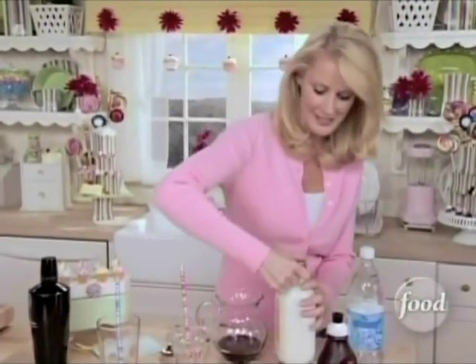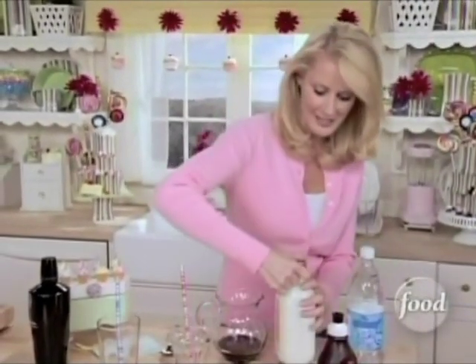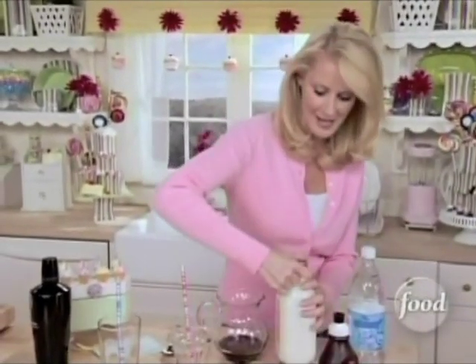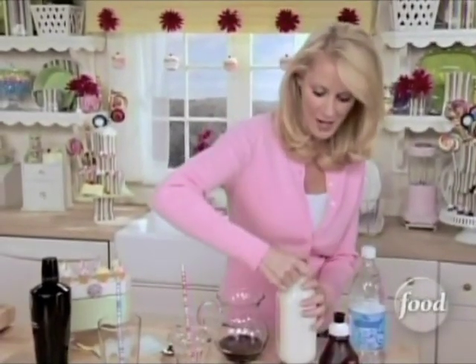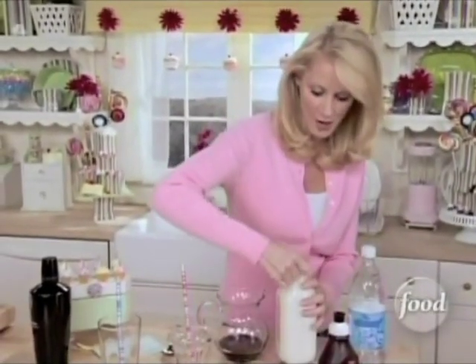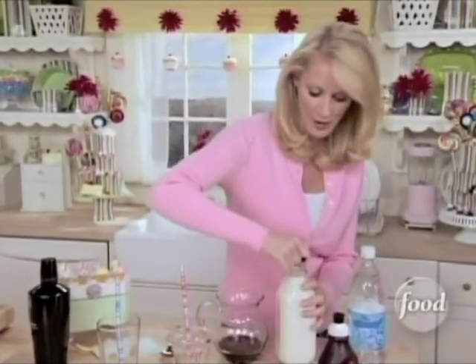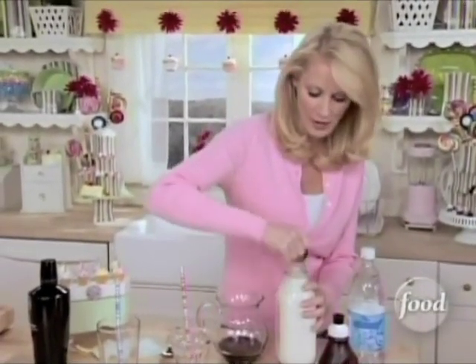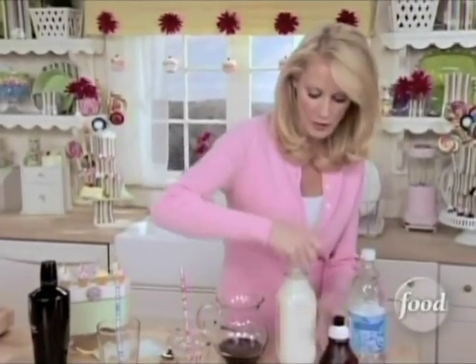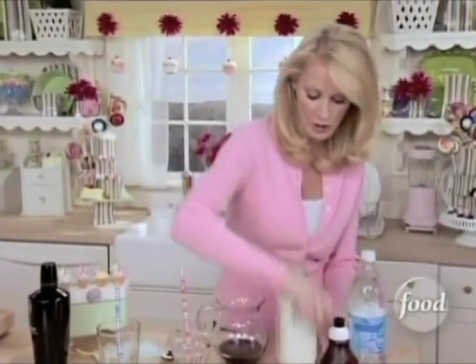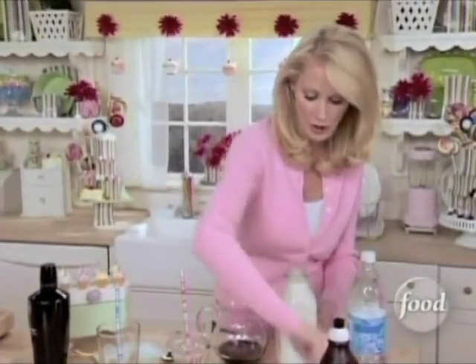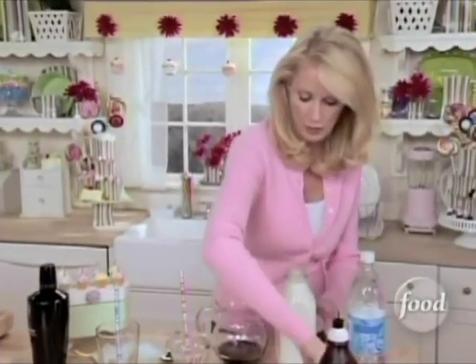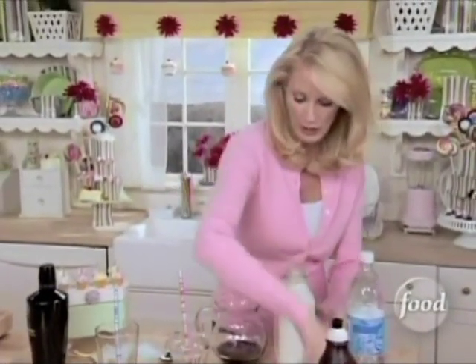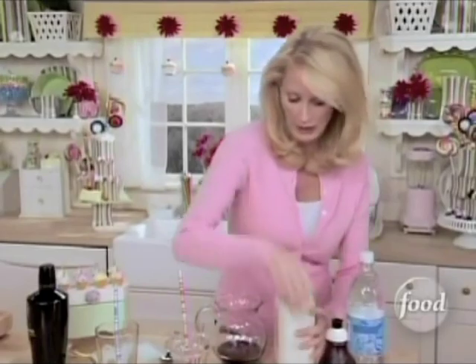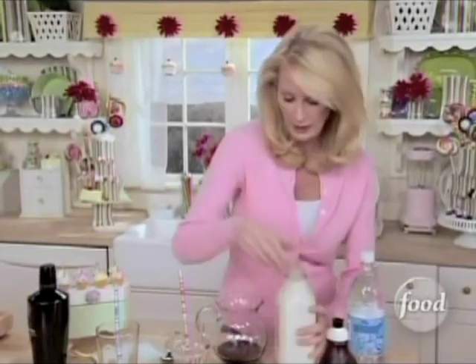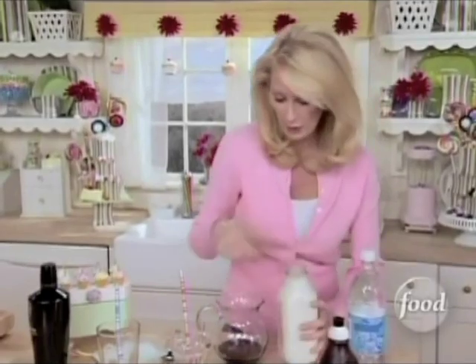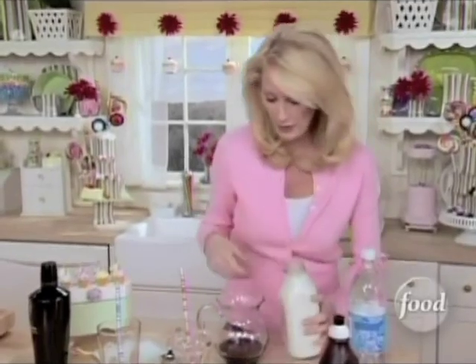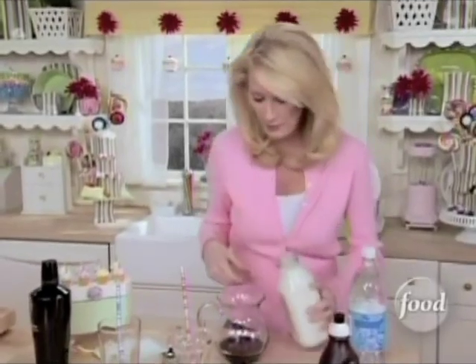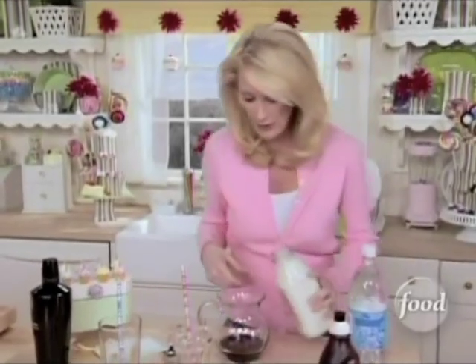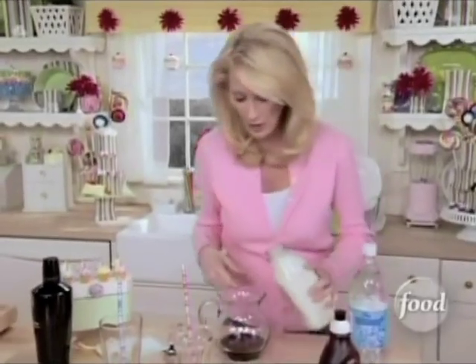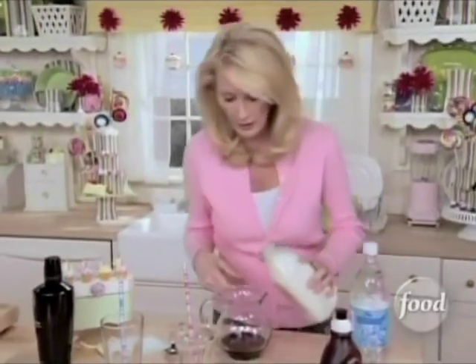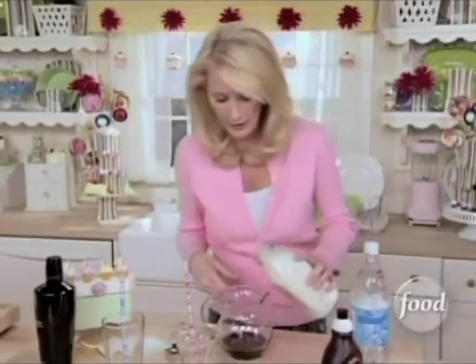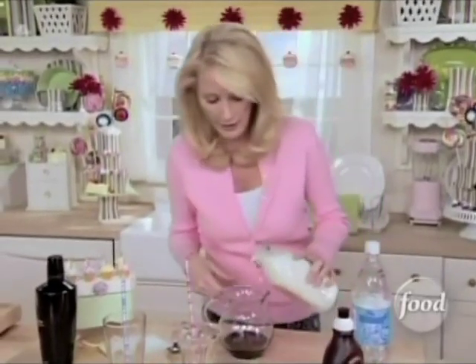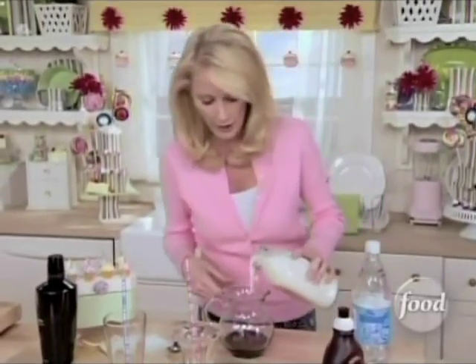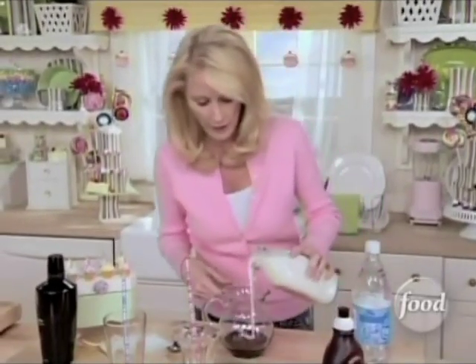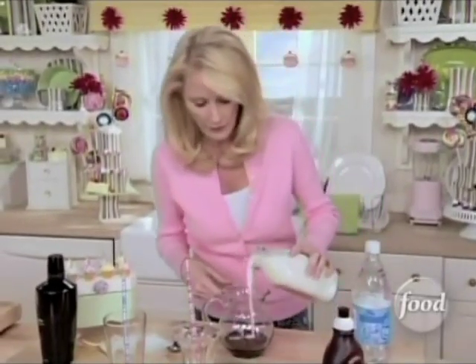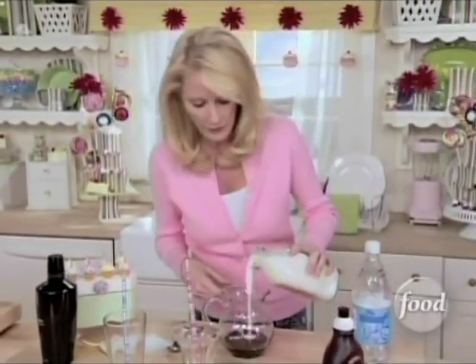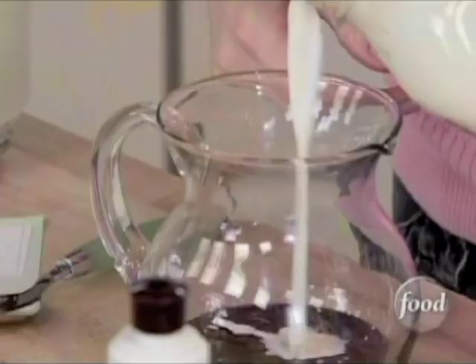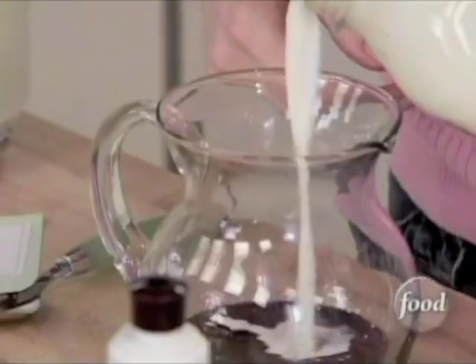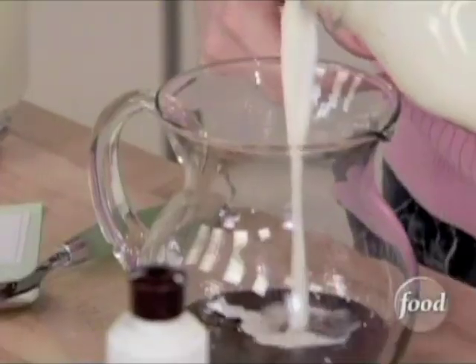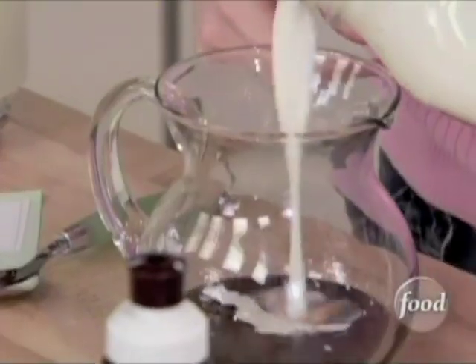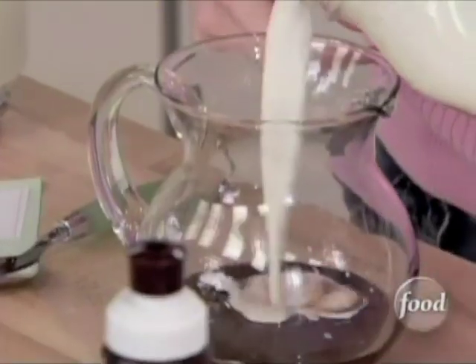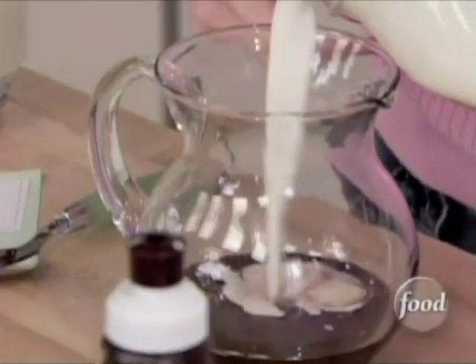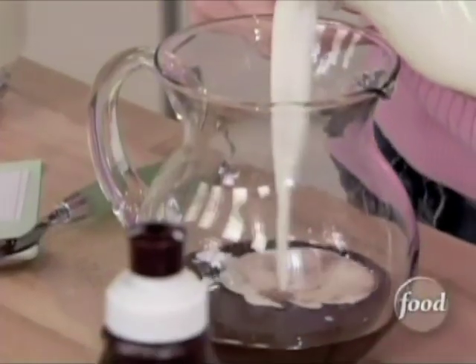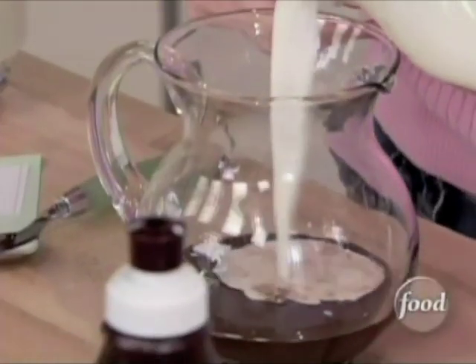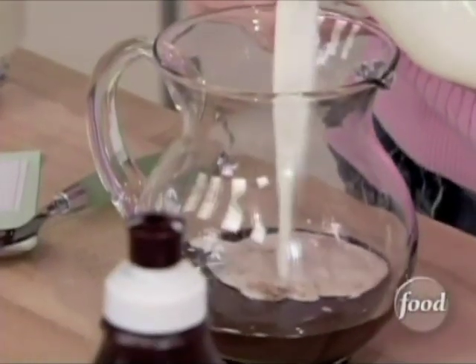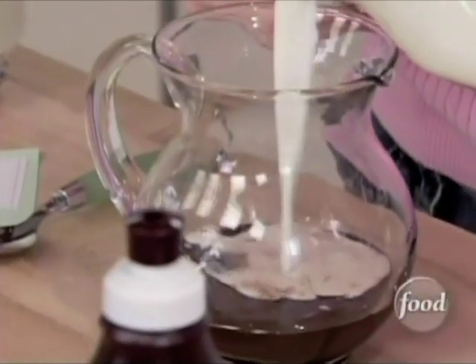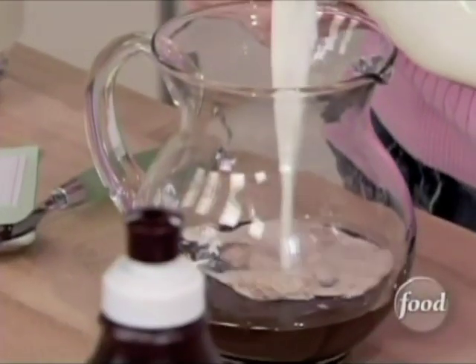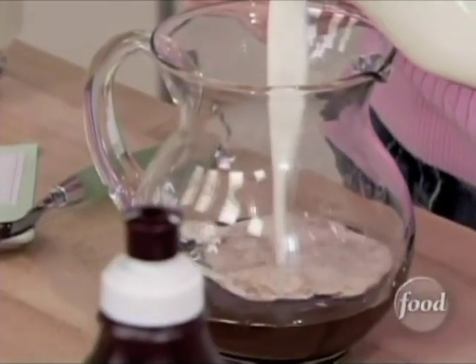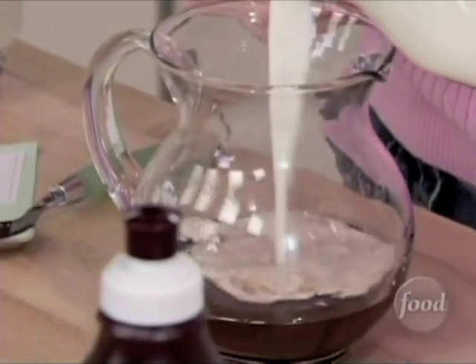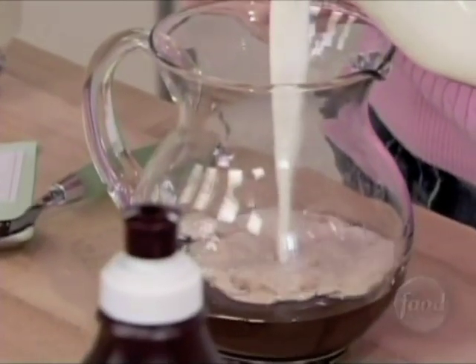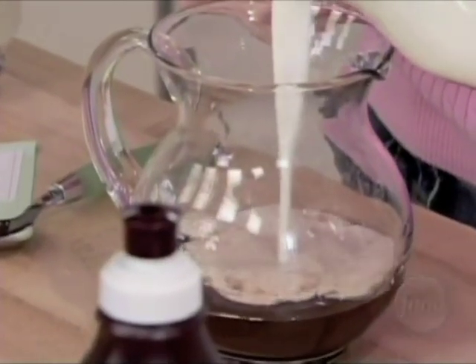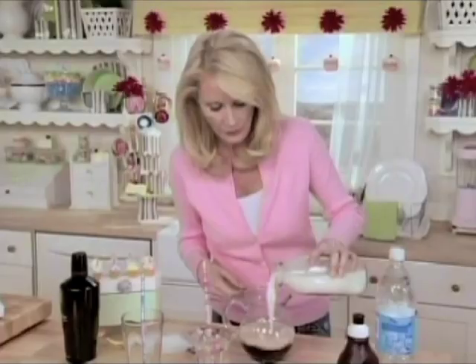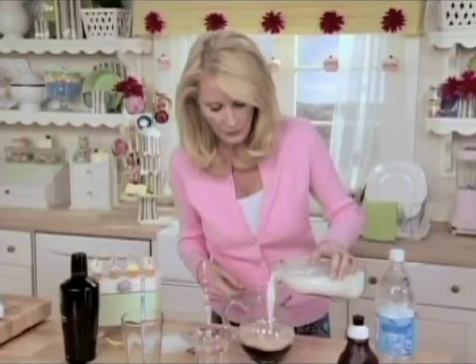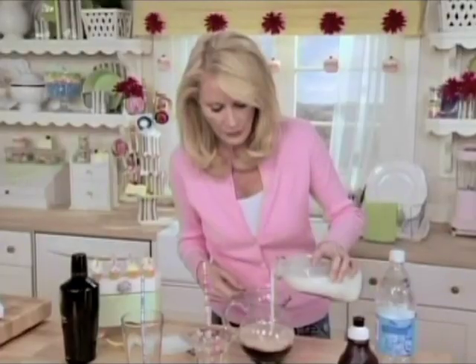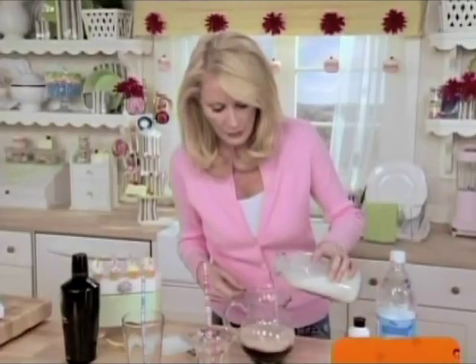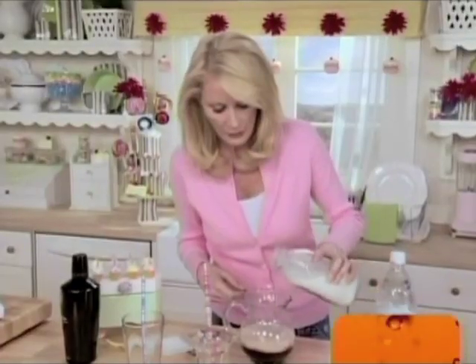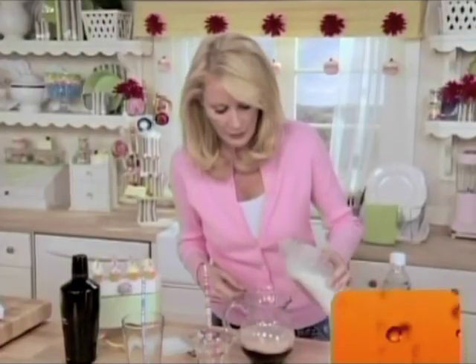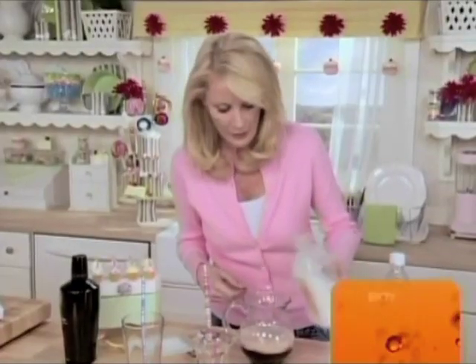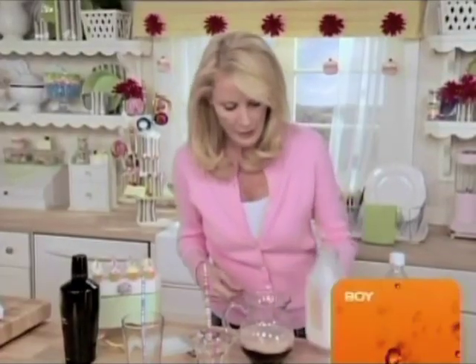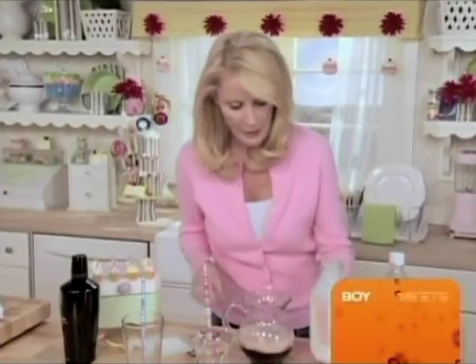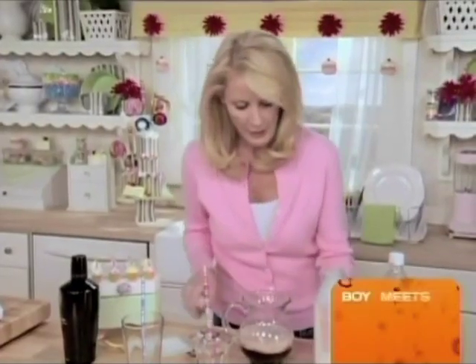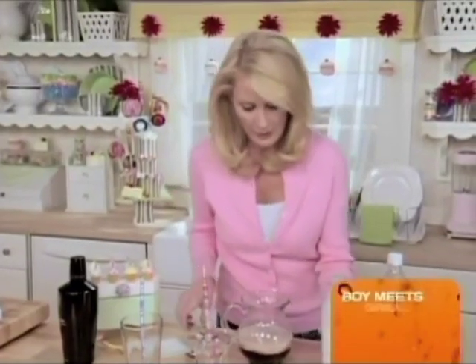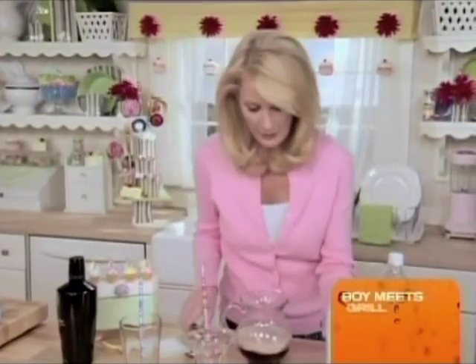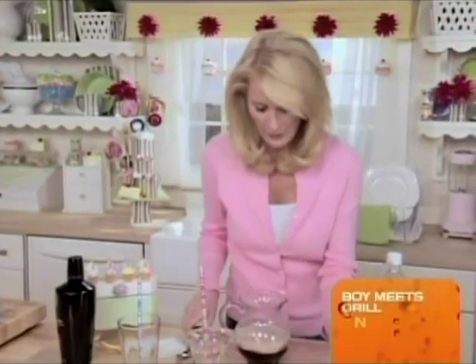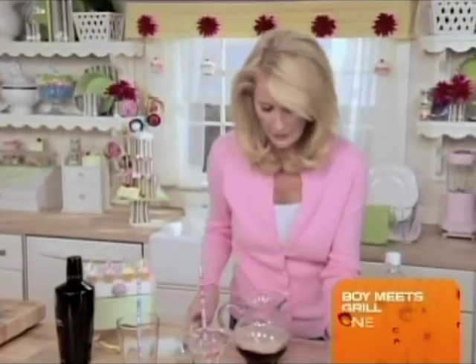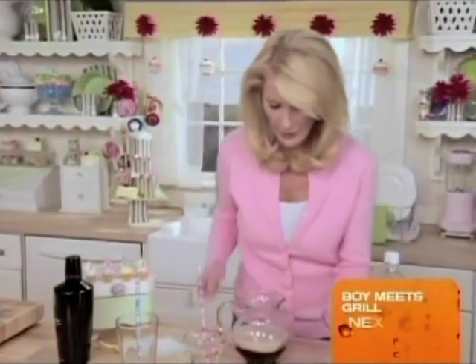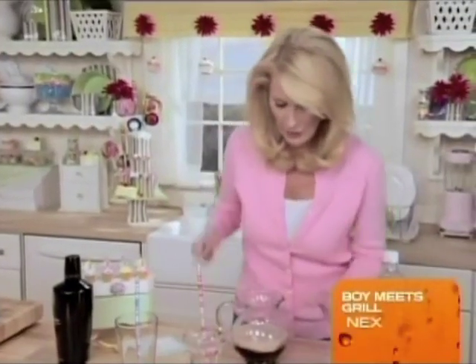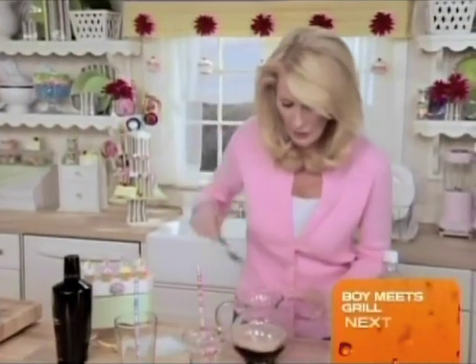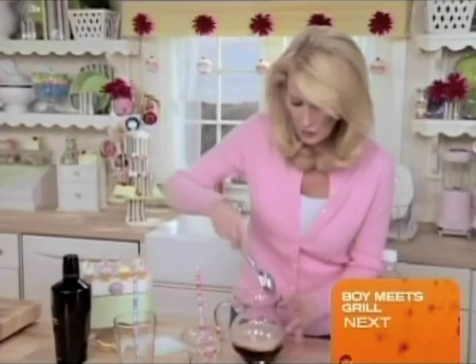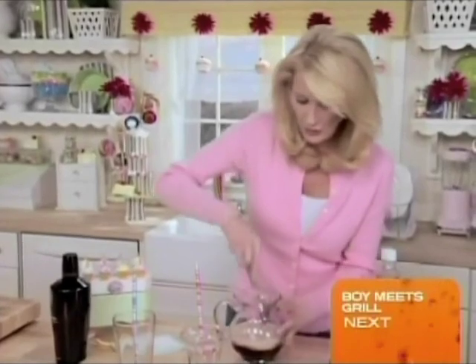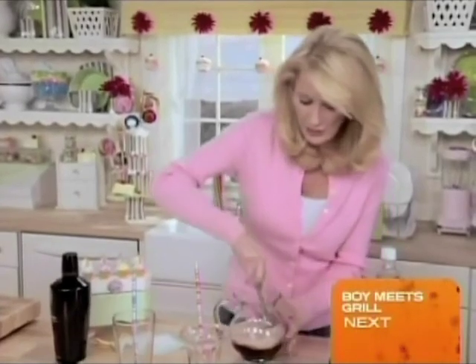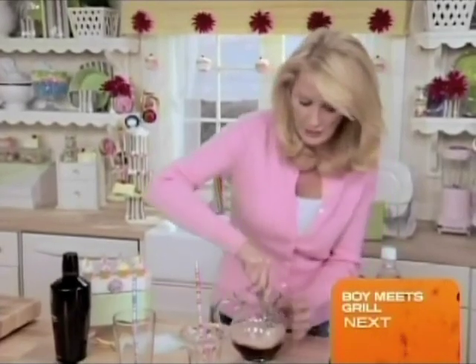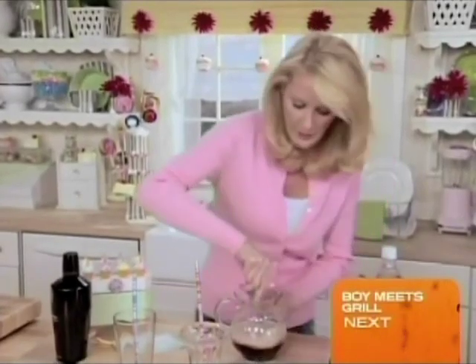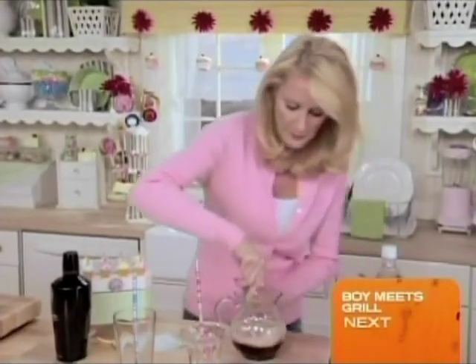Now I'm just going to put a little bit of milk in here. Now, stir this up.